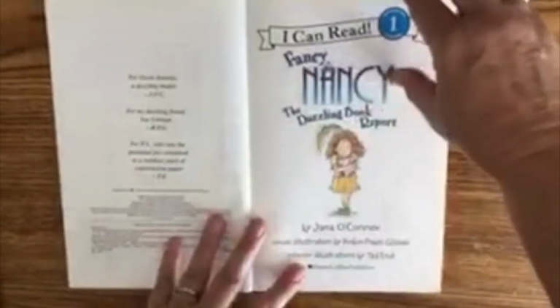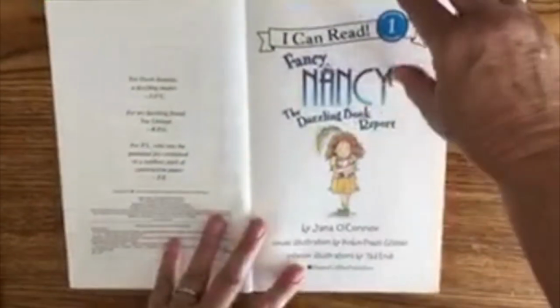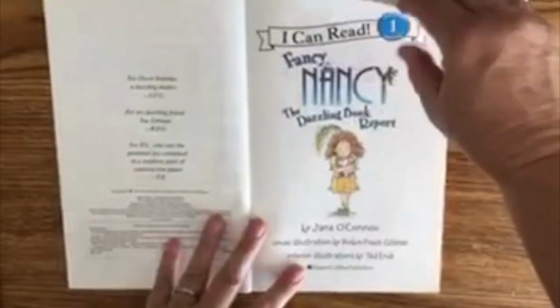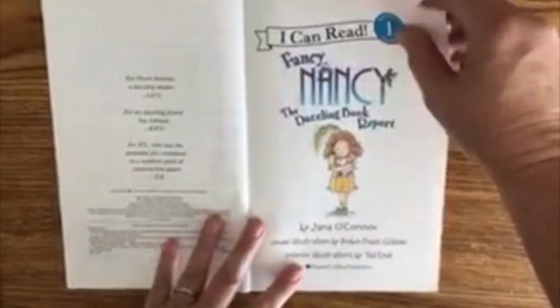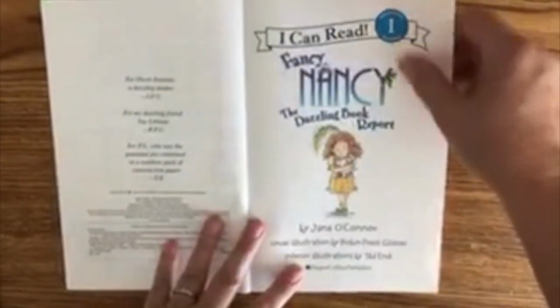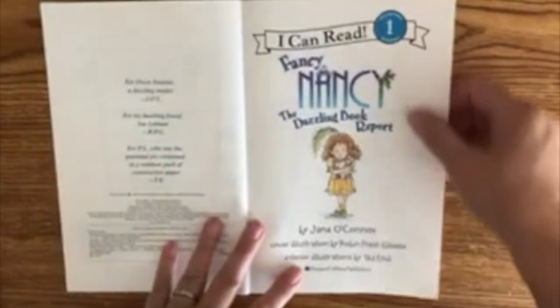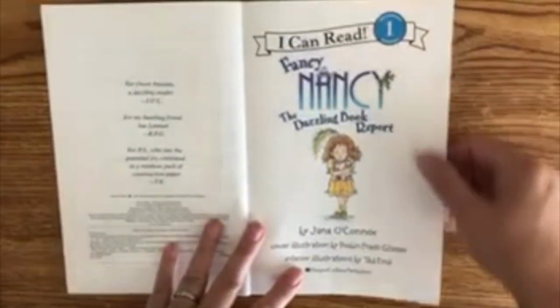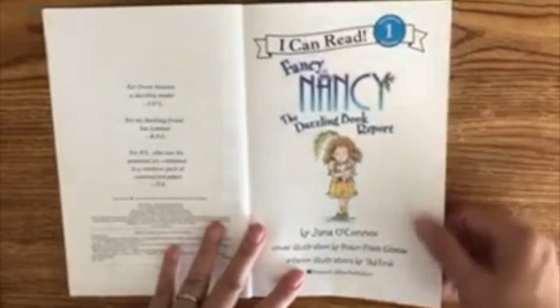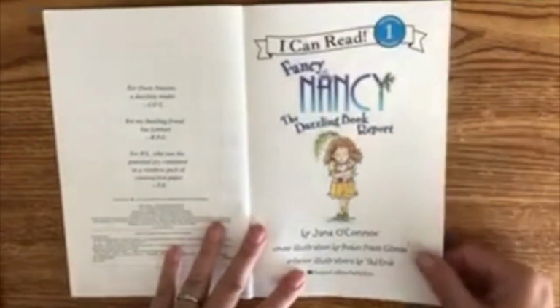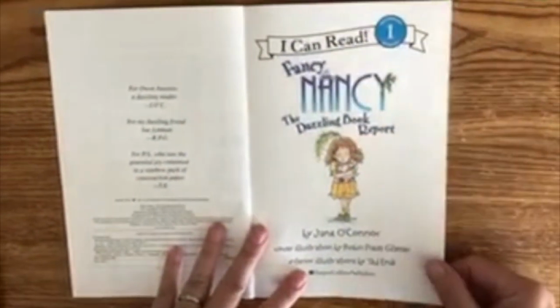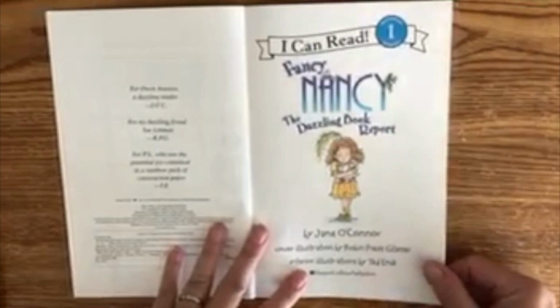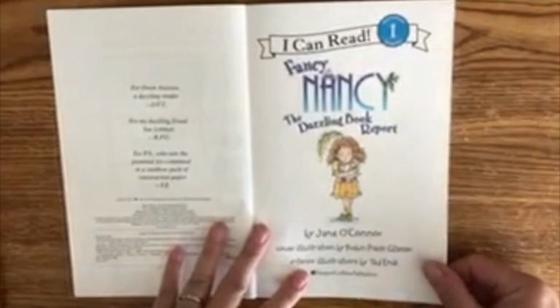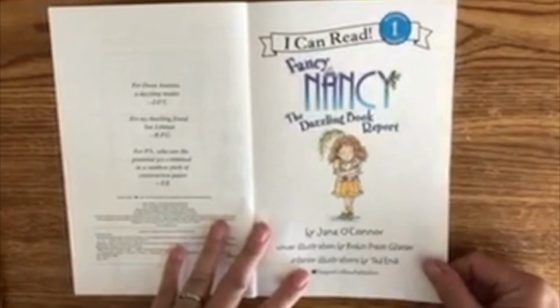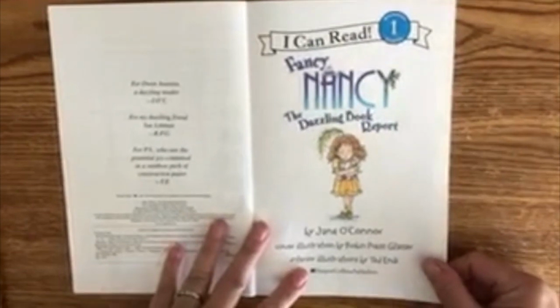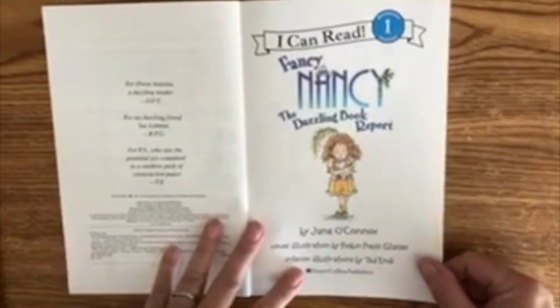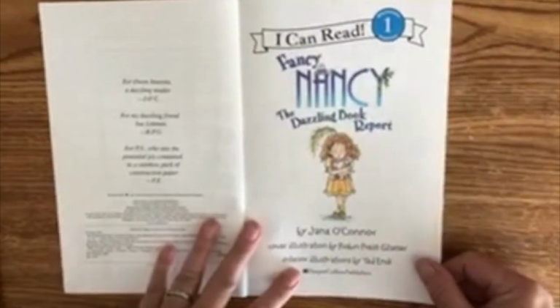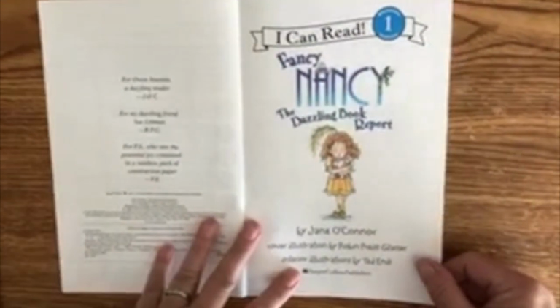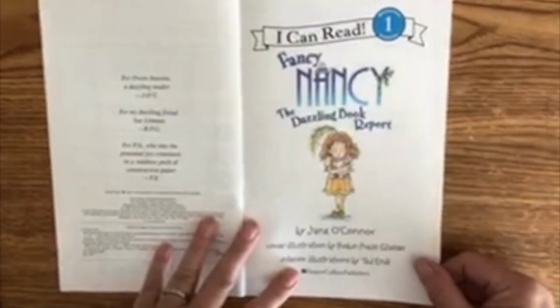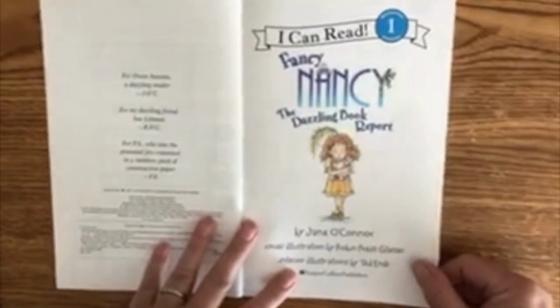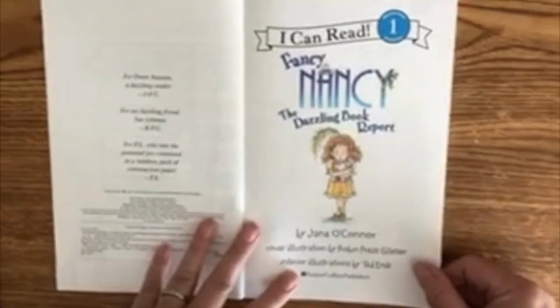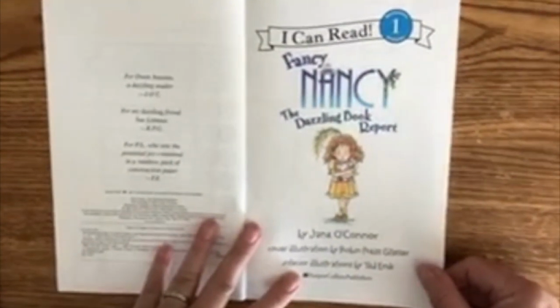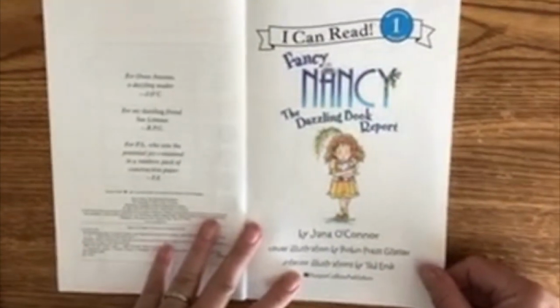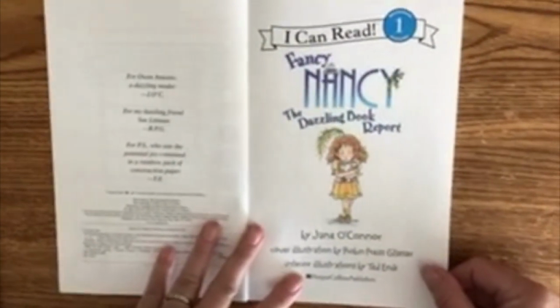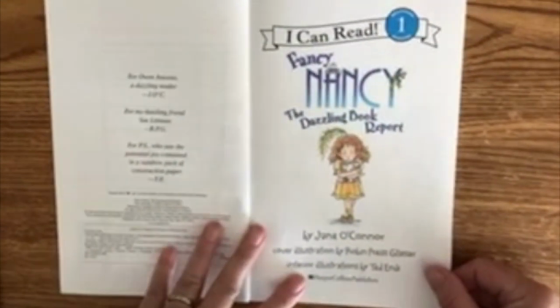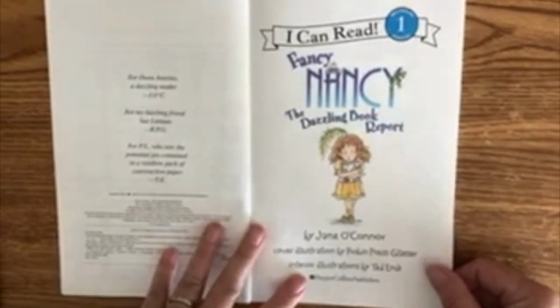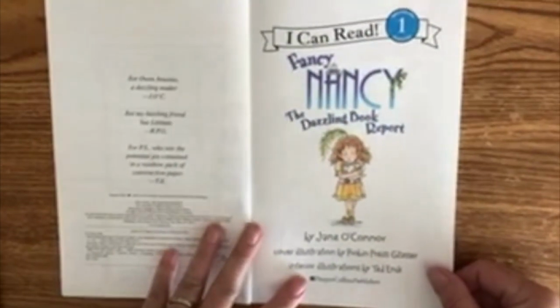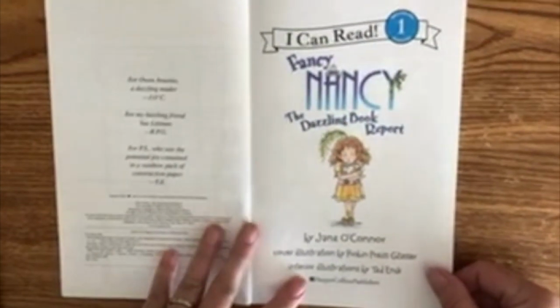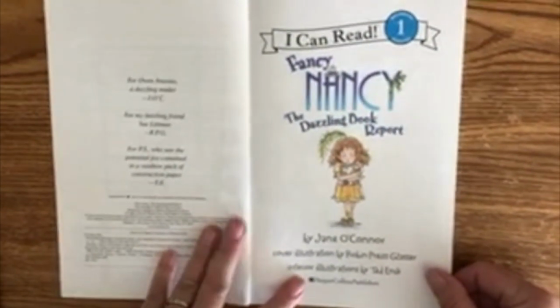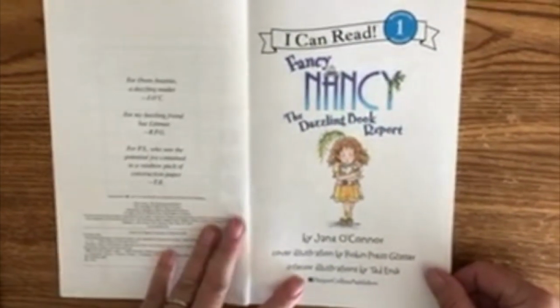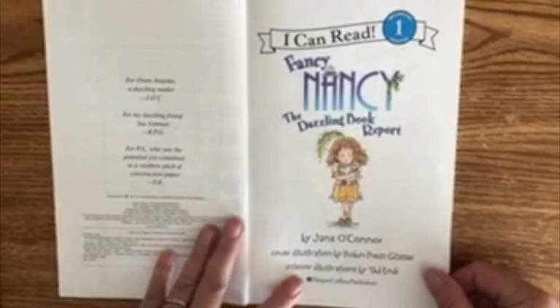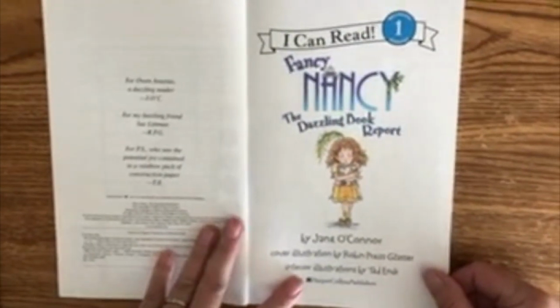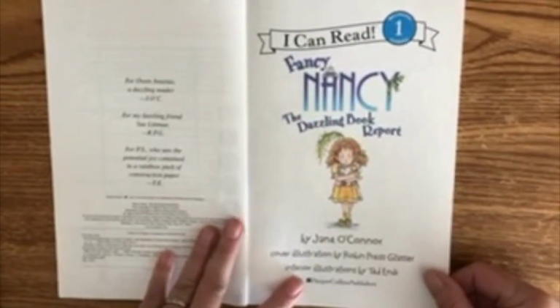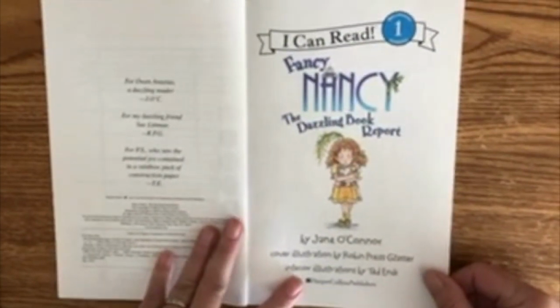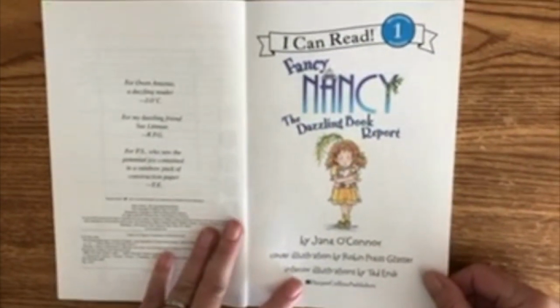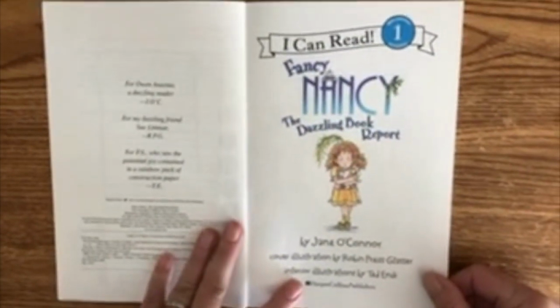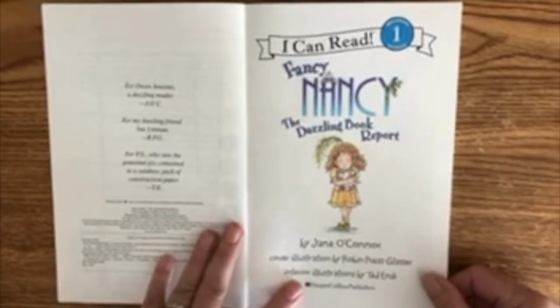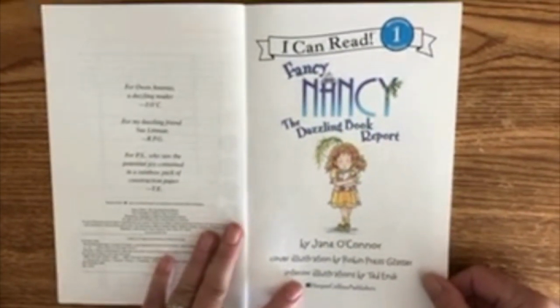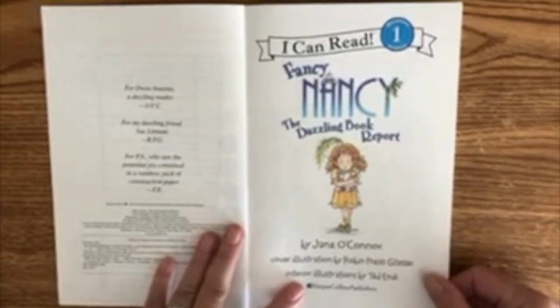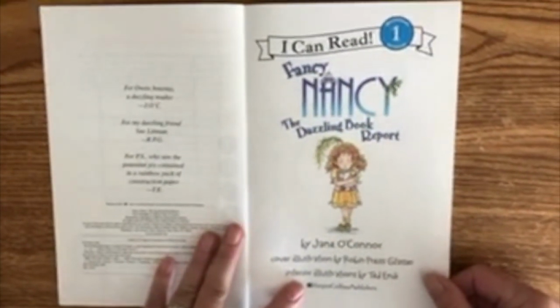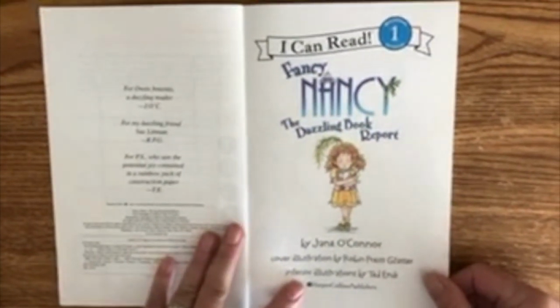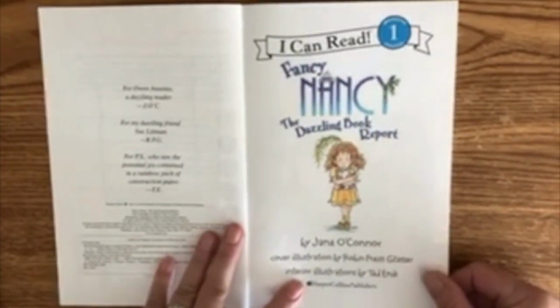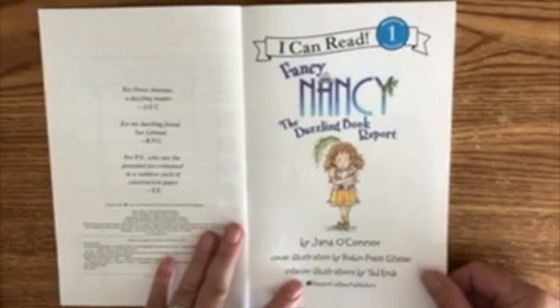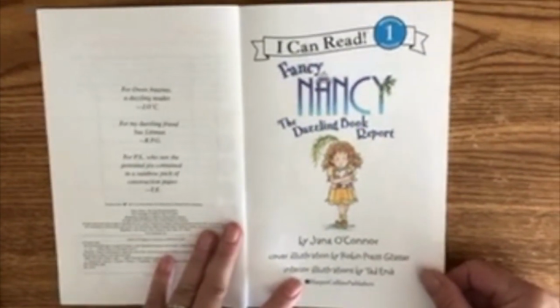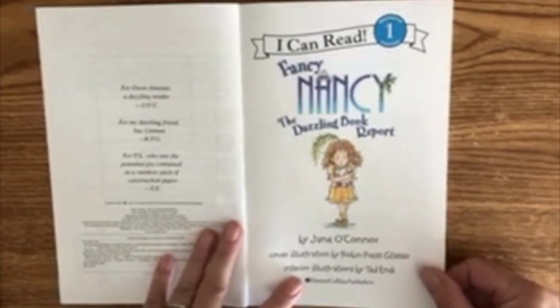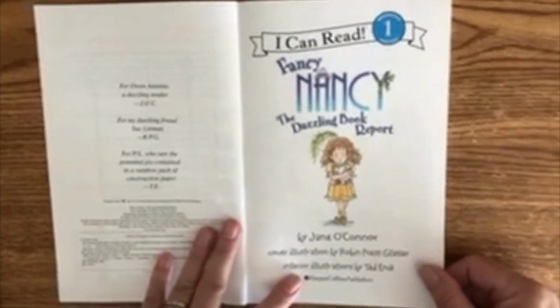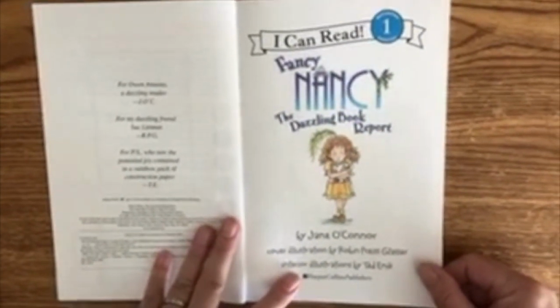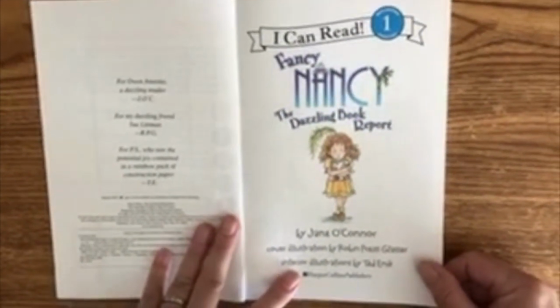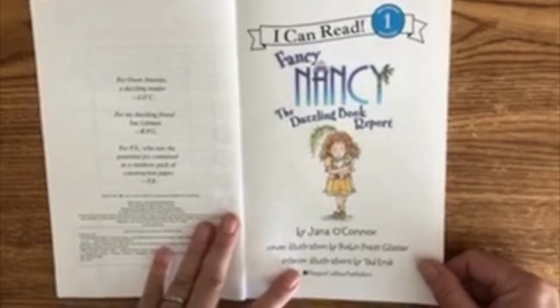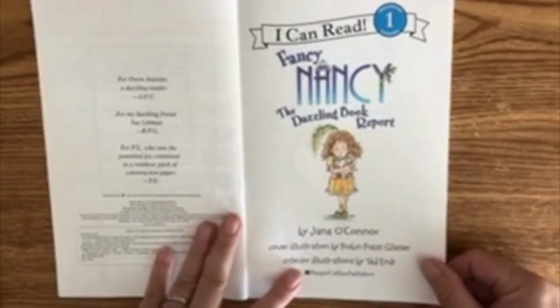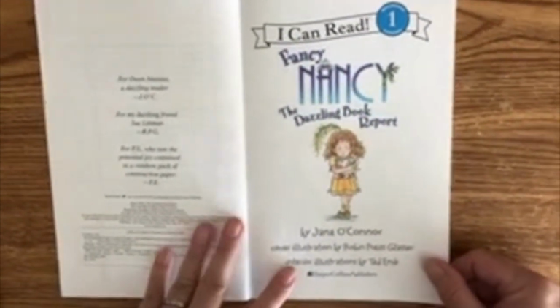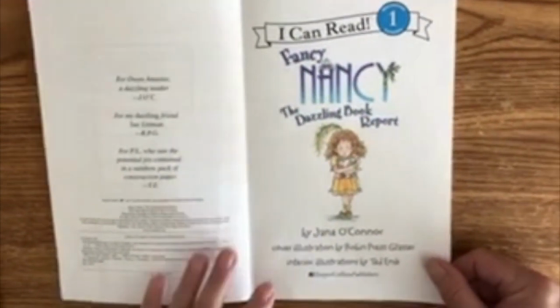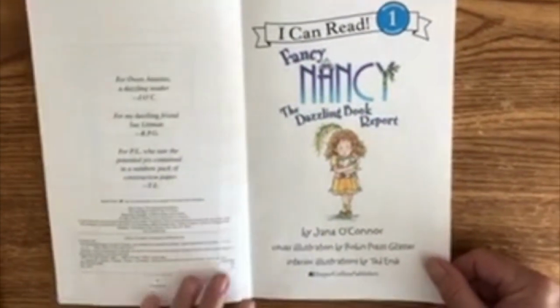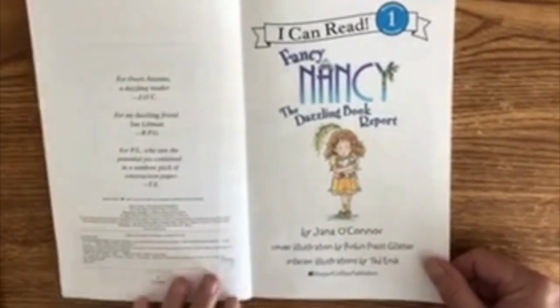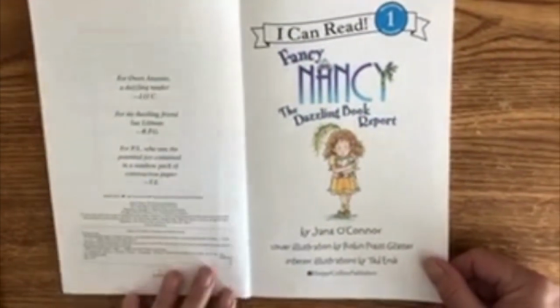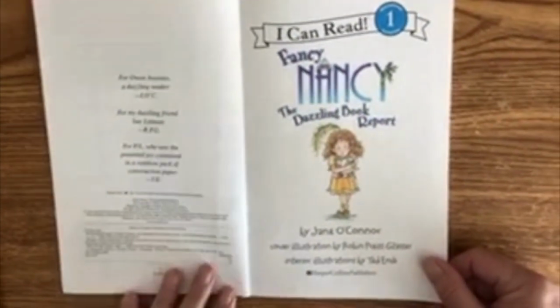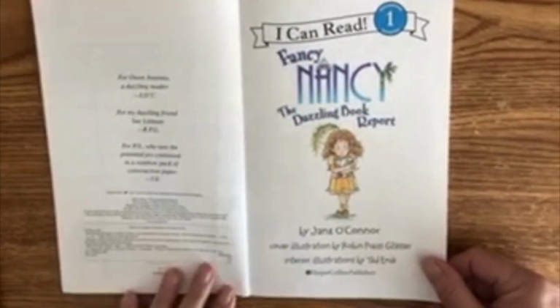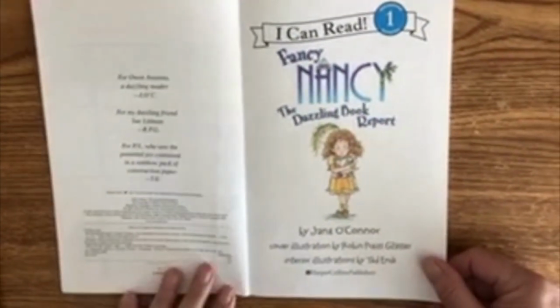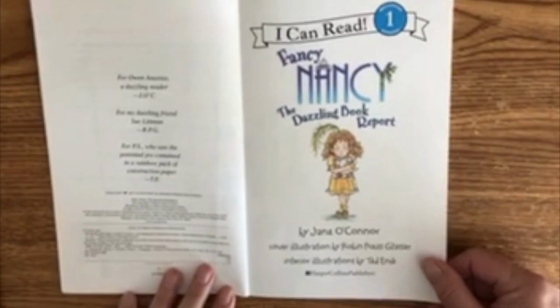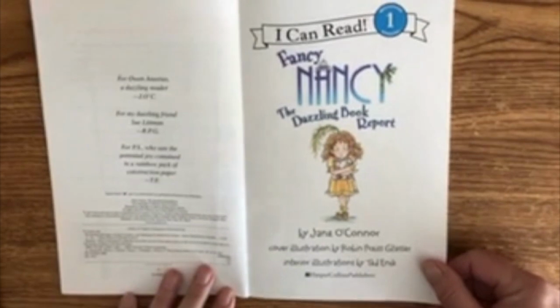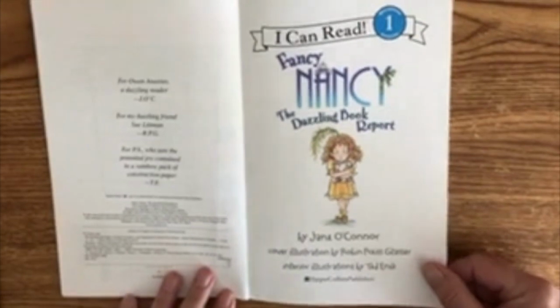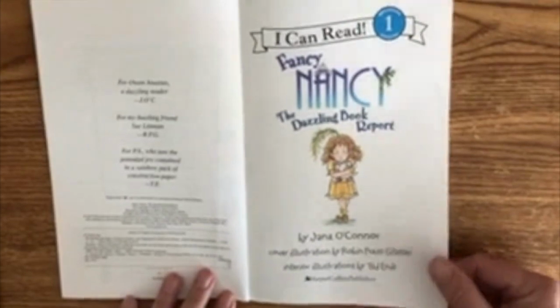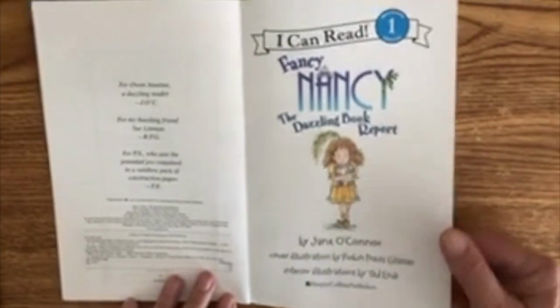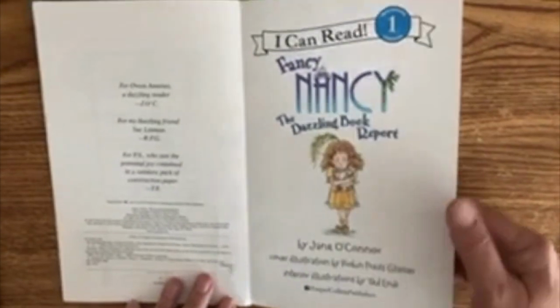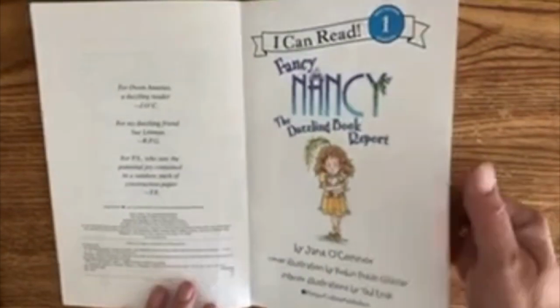The title page: Fancy Nancy and the Dazzling Book Report by Jane O'Connor, illustrations by Robin Glasser.